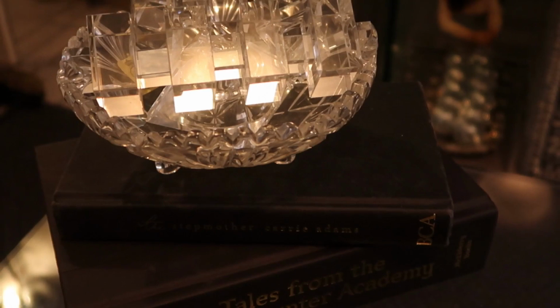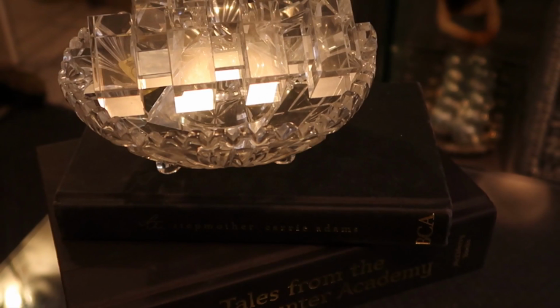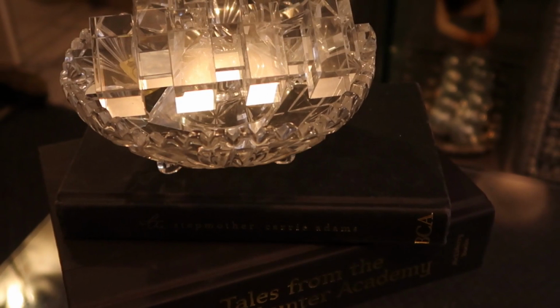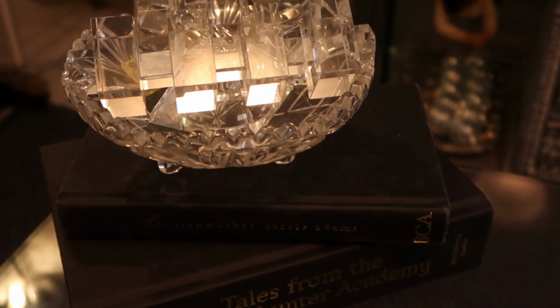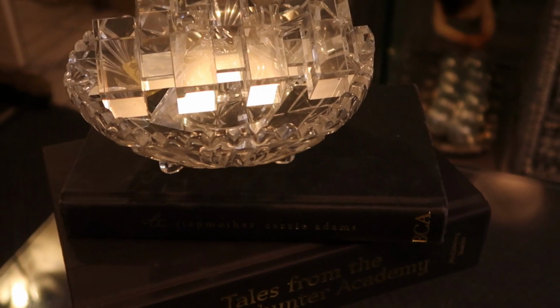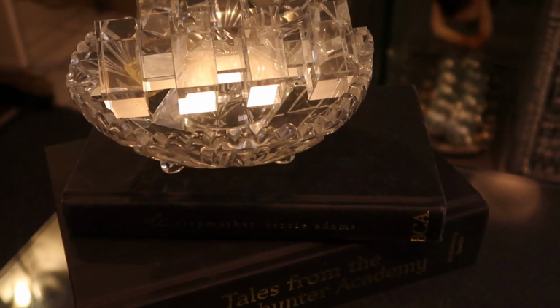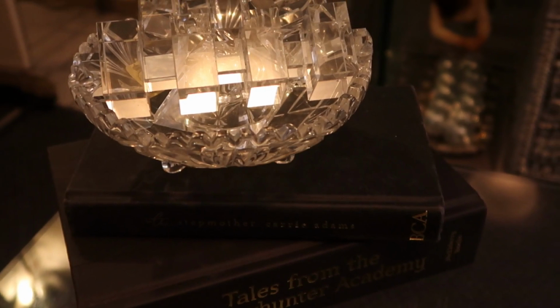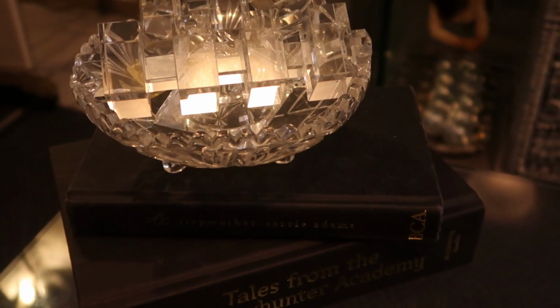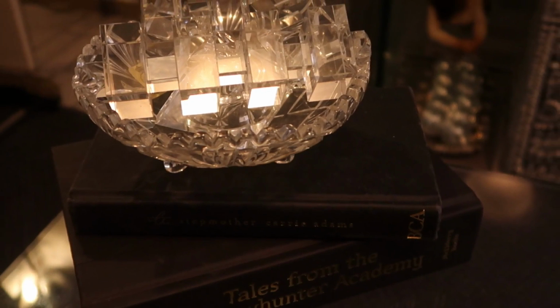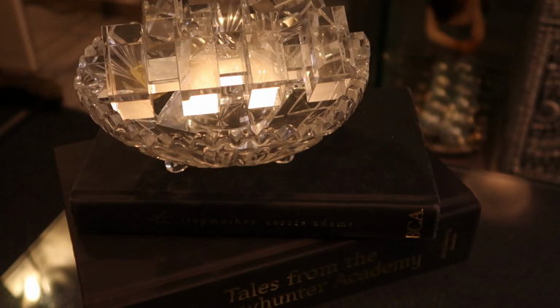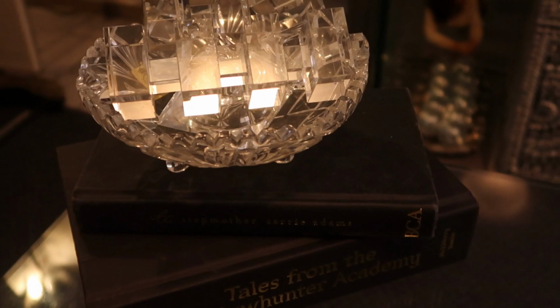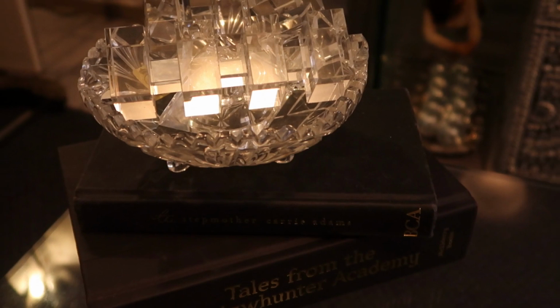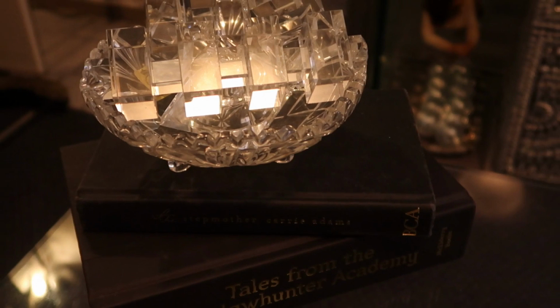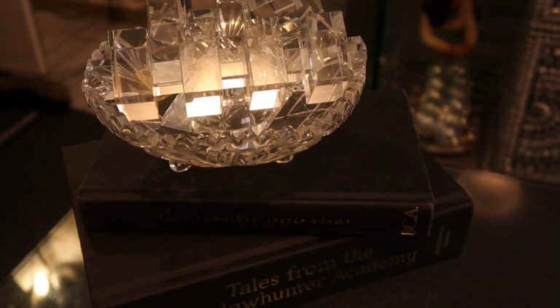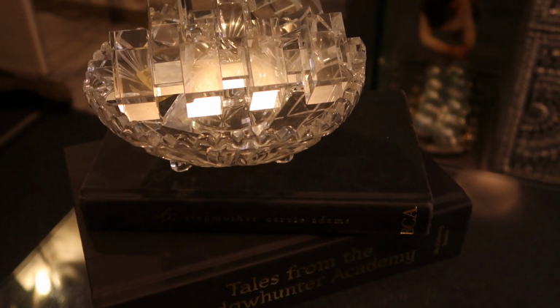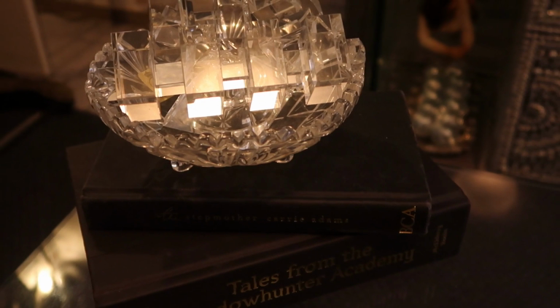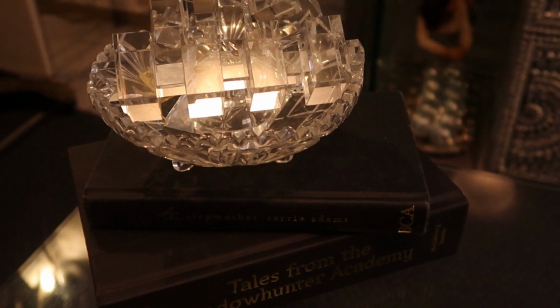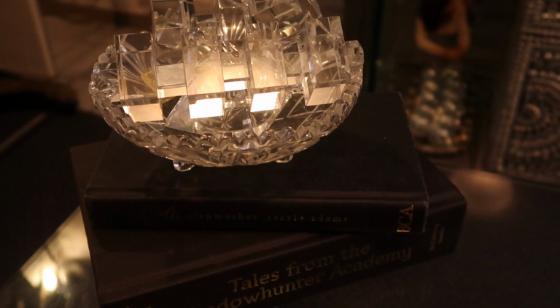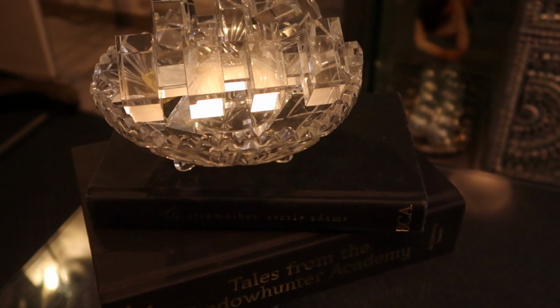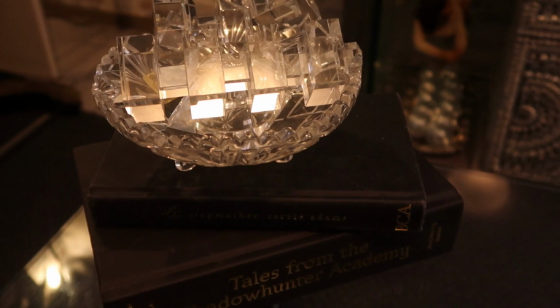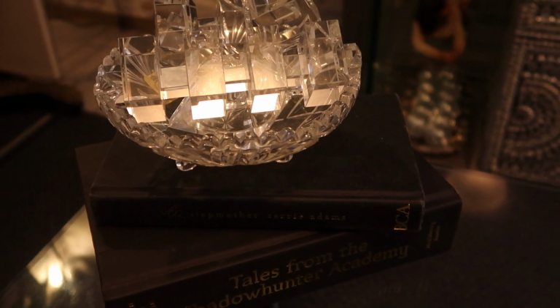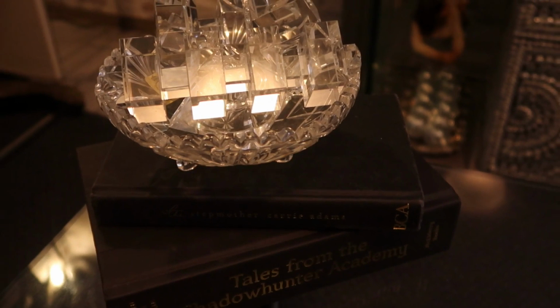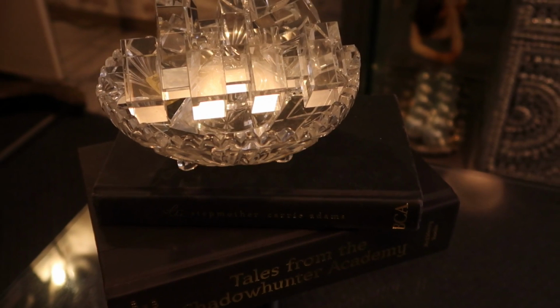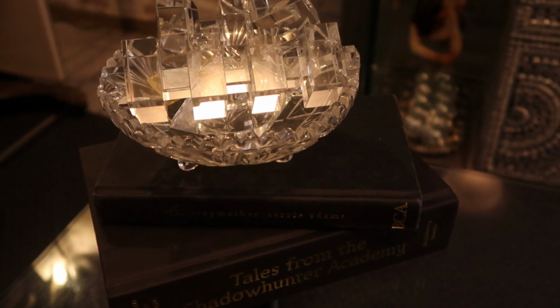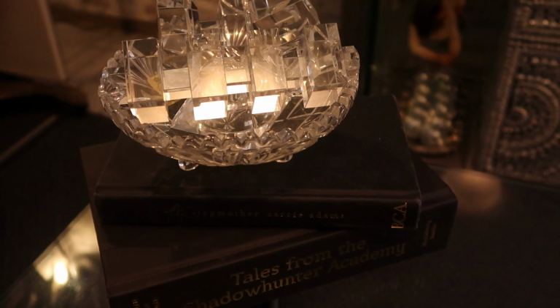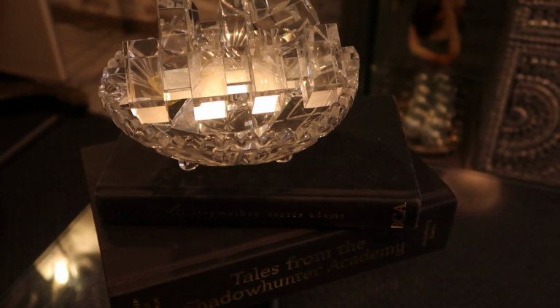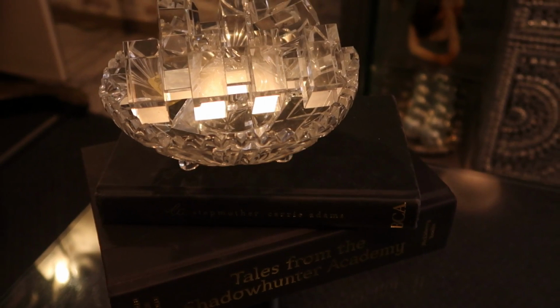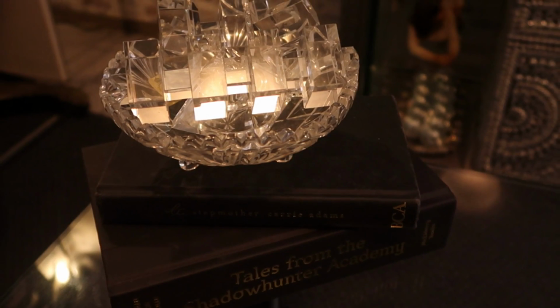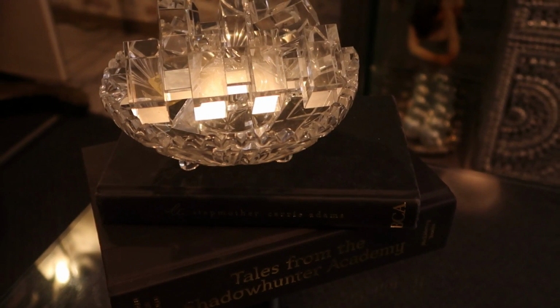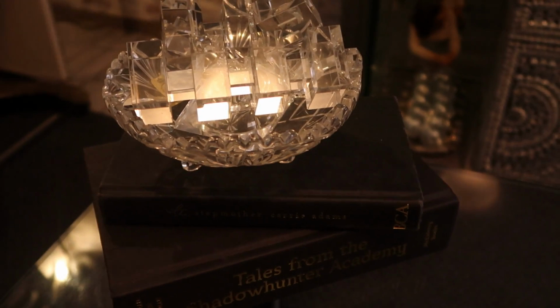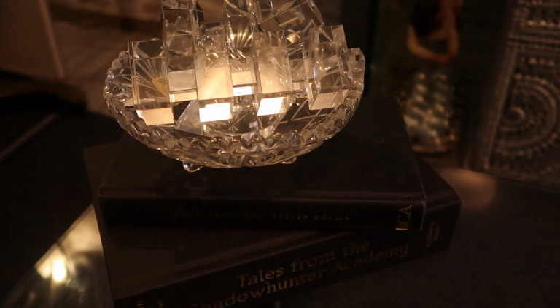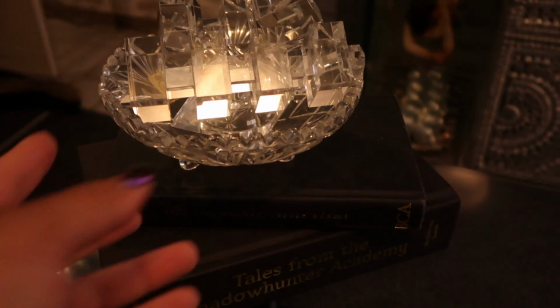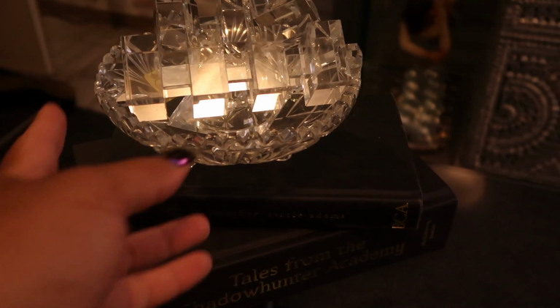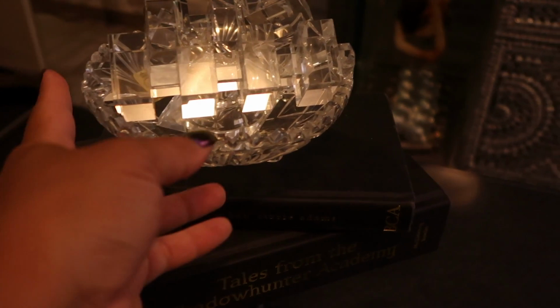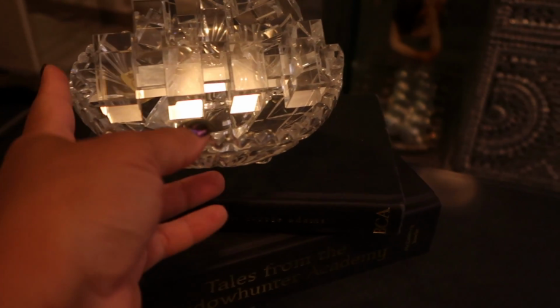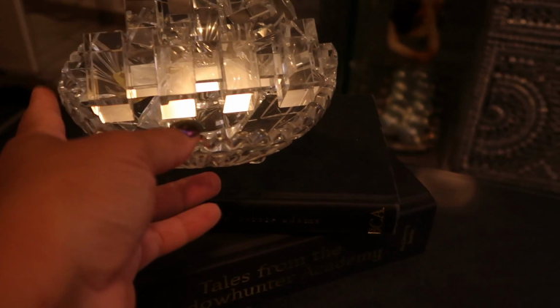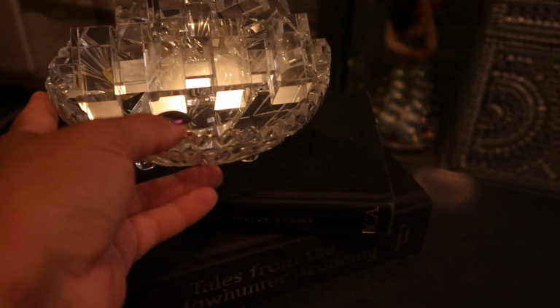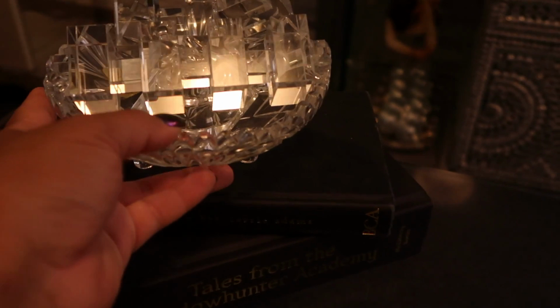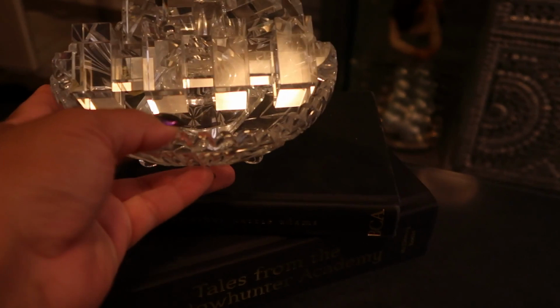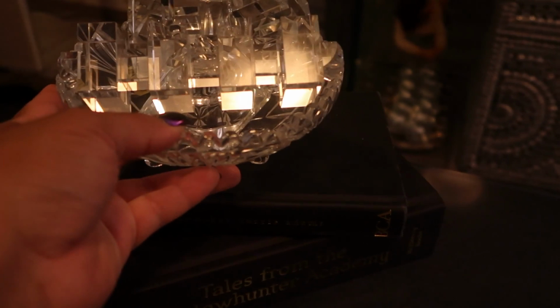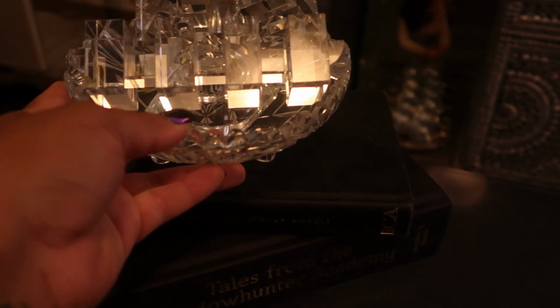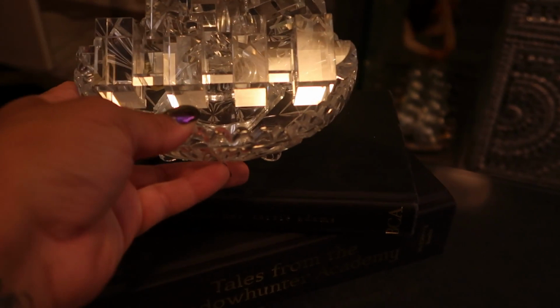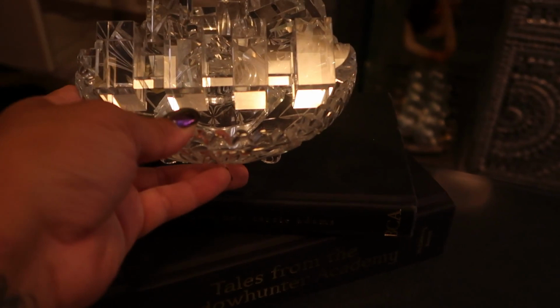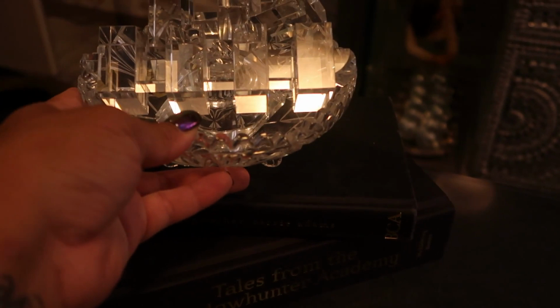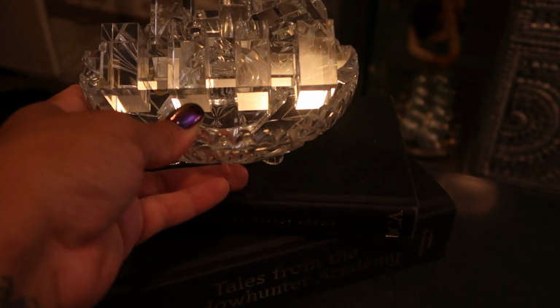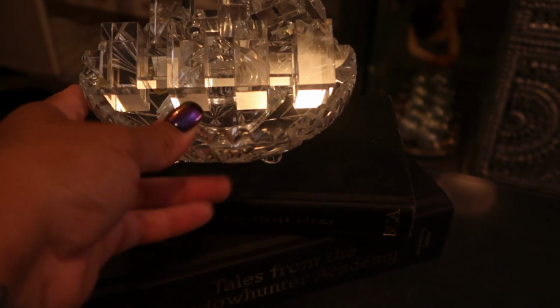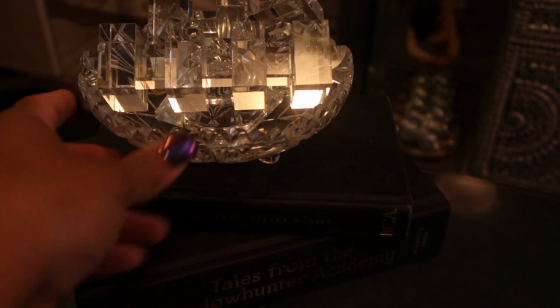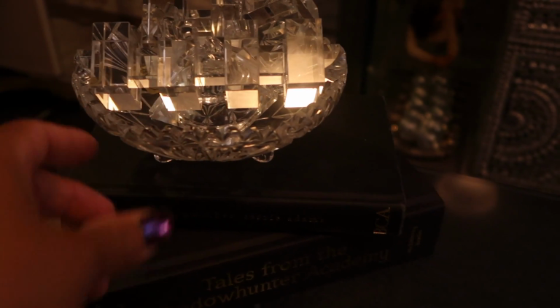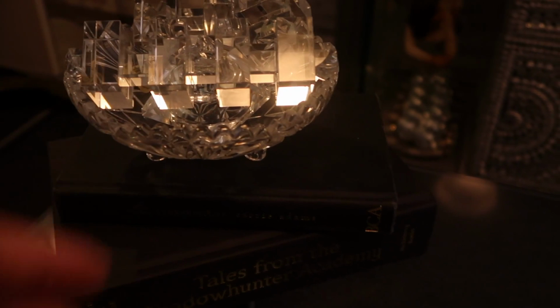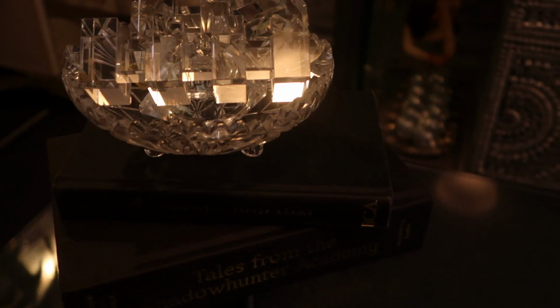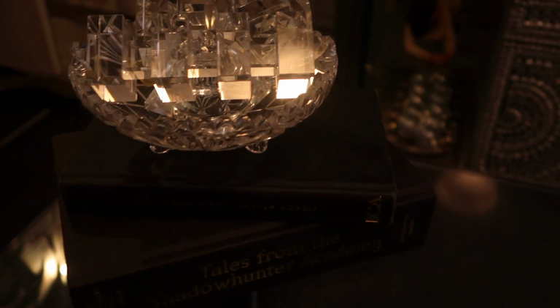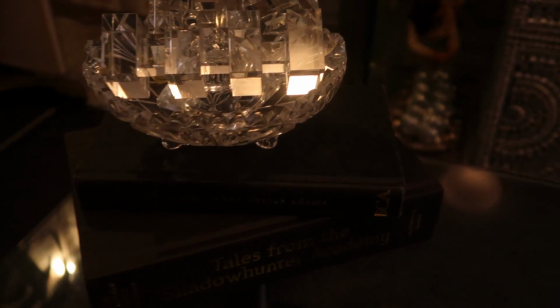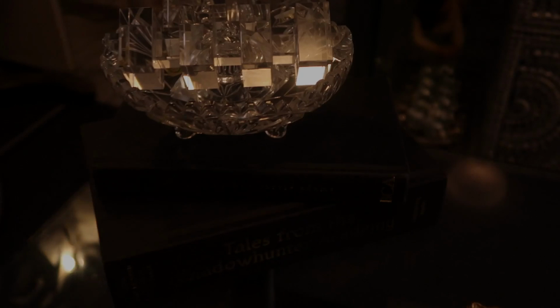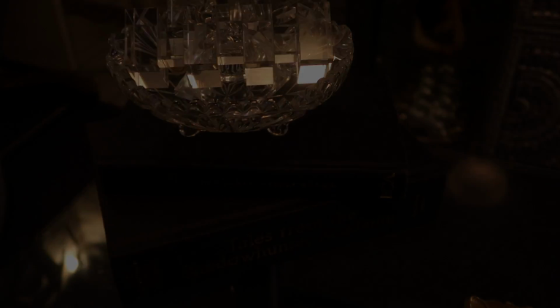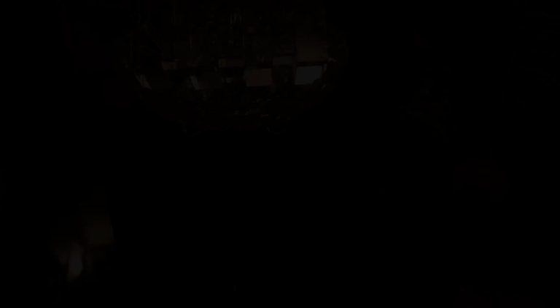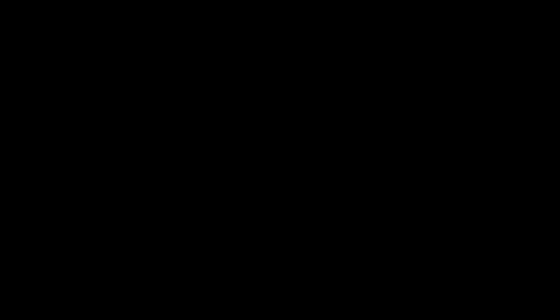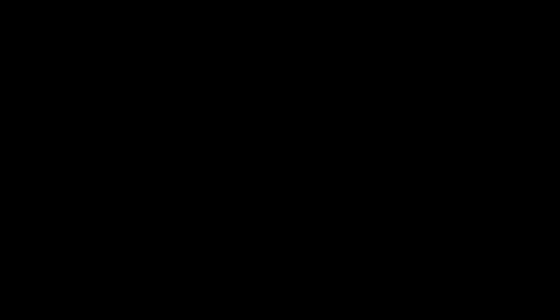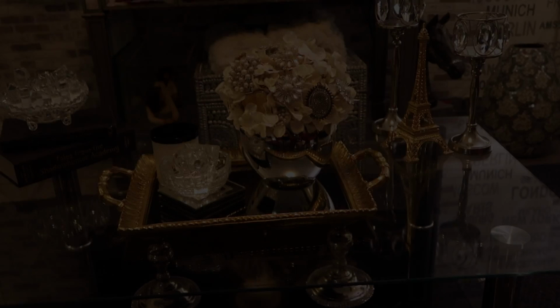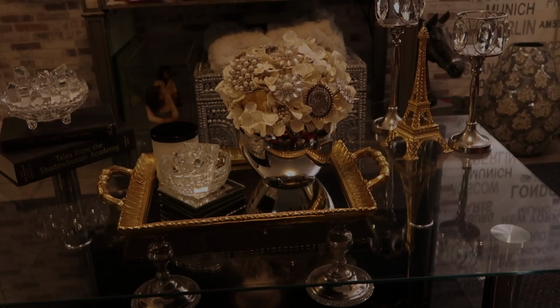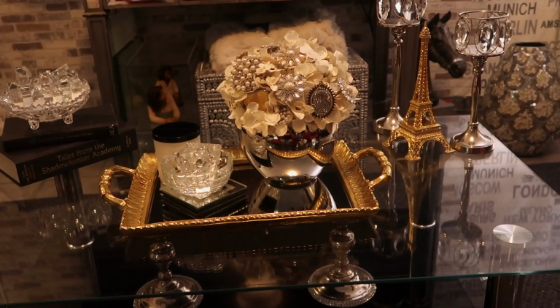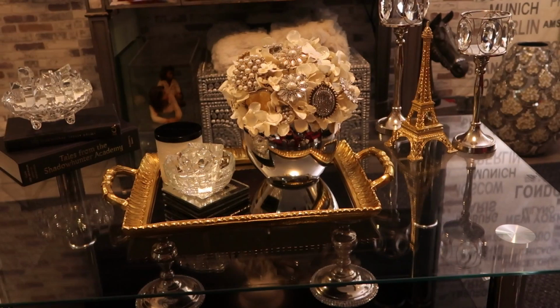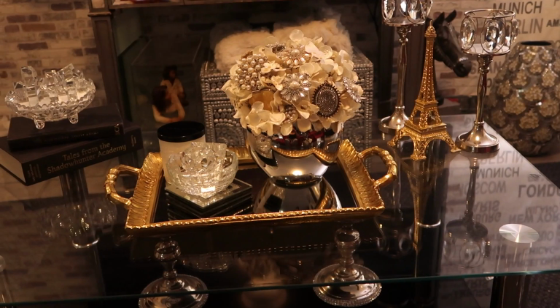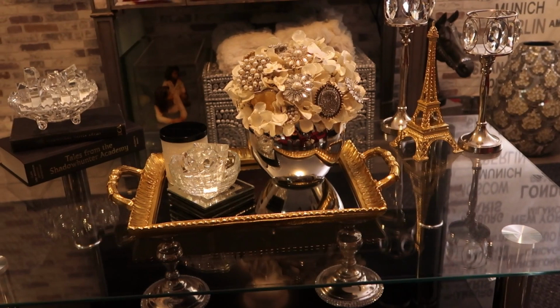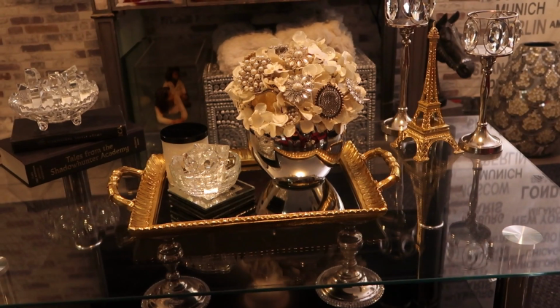I was so sad to see my candlesticks broken, but I was refusing to get rid of them — so vase fillers they became.